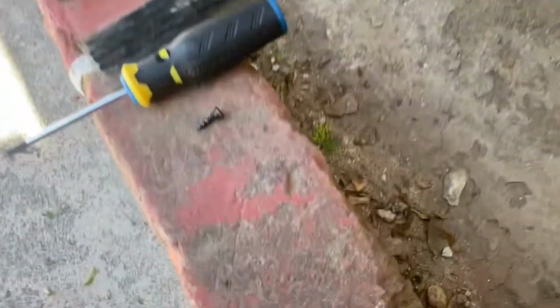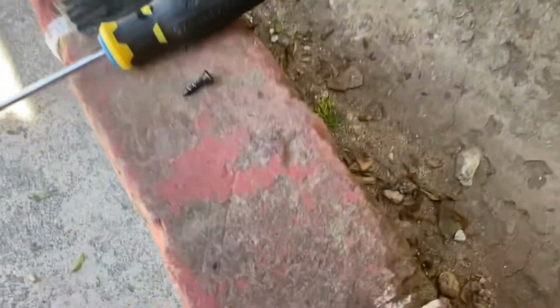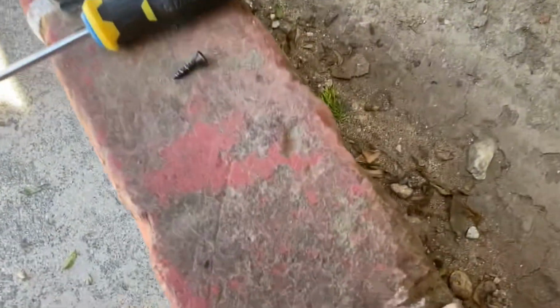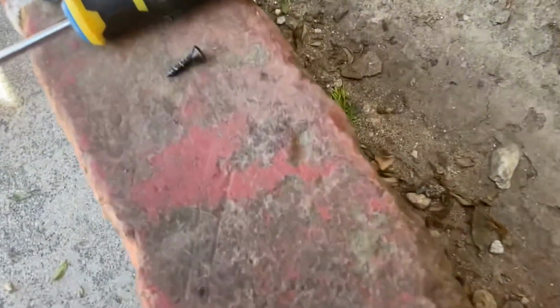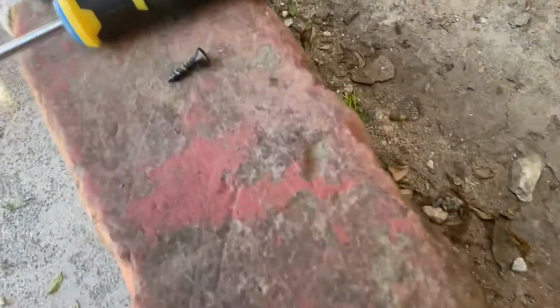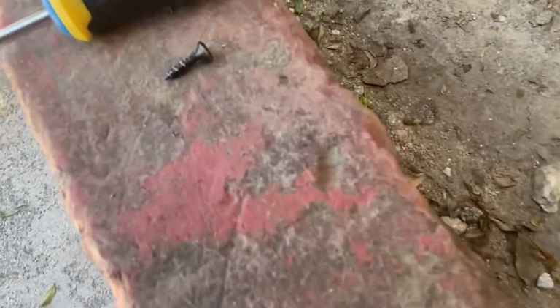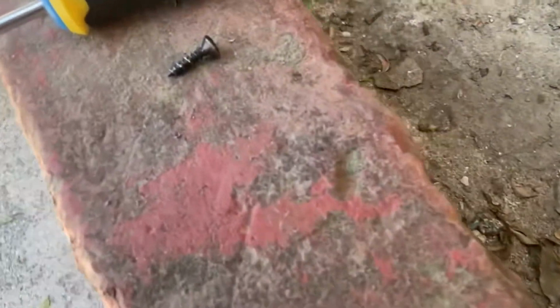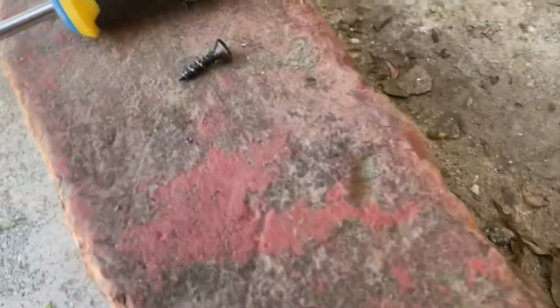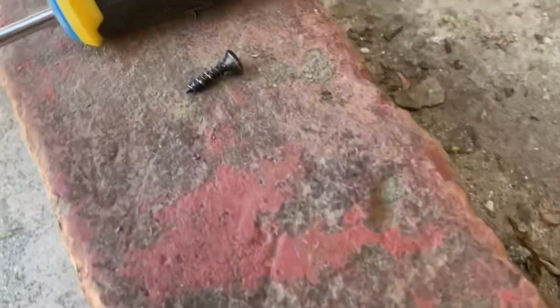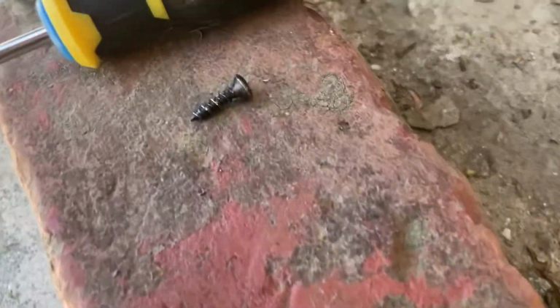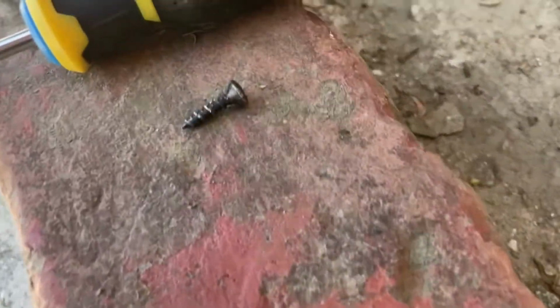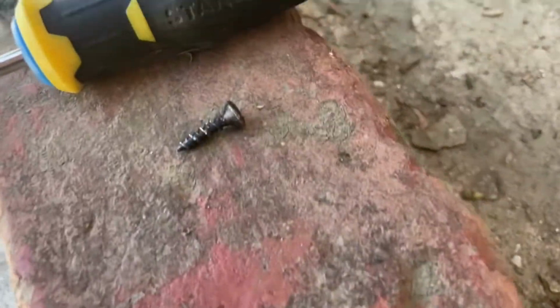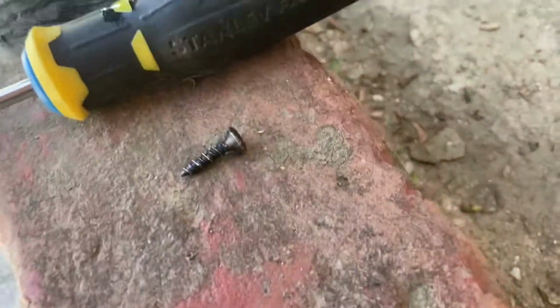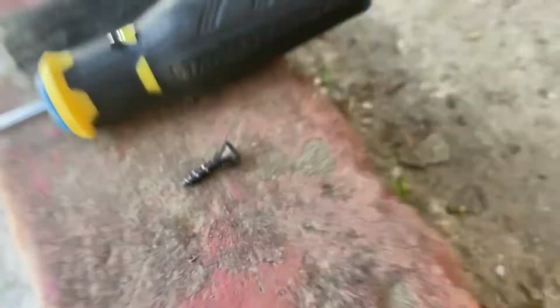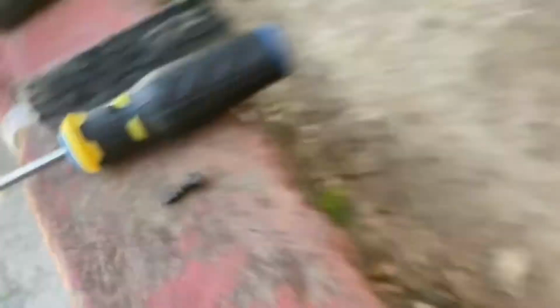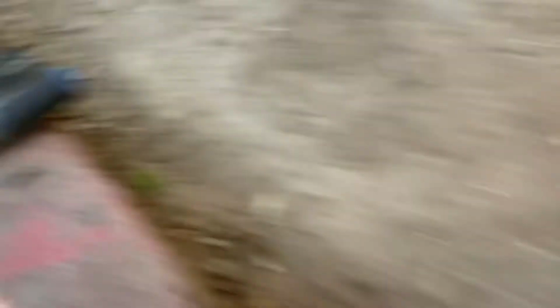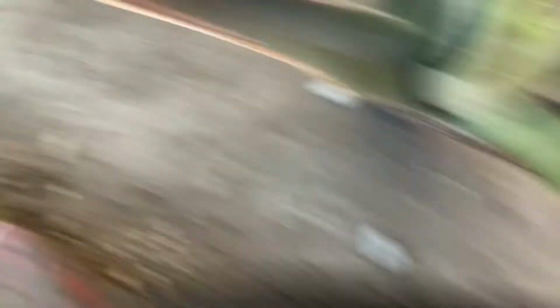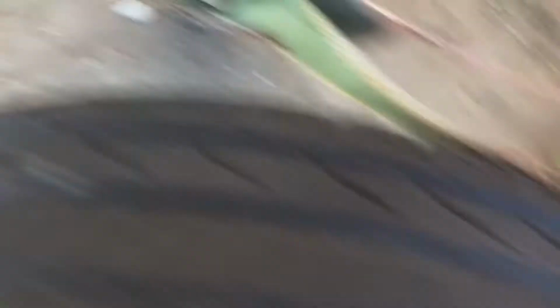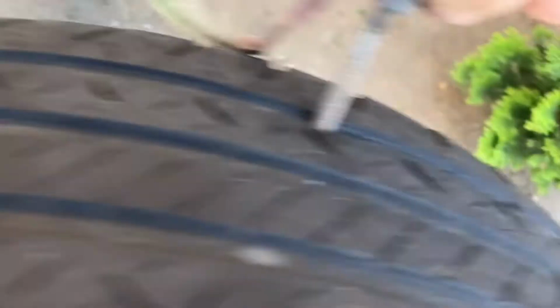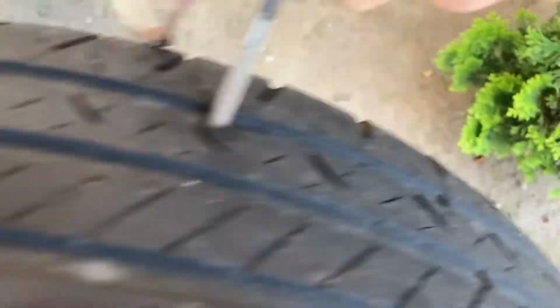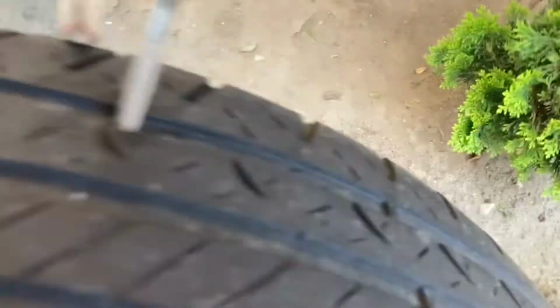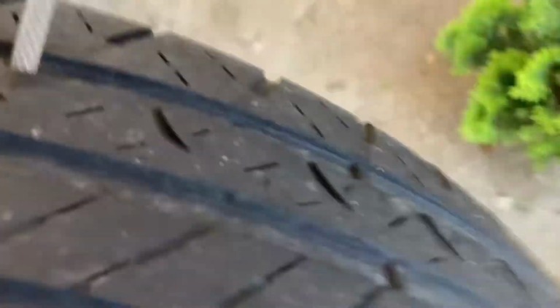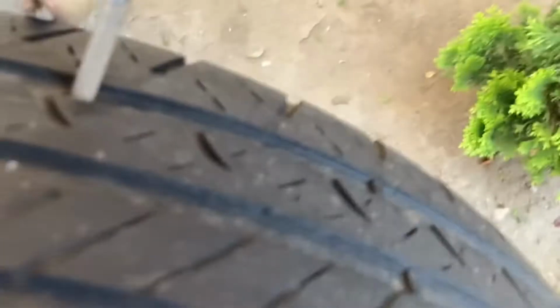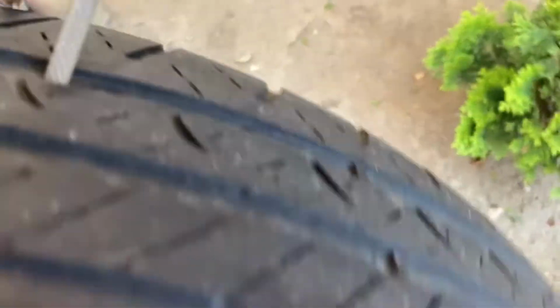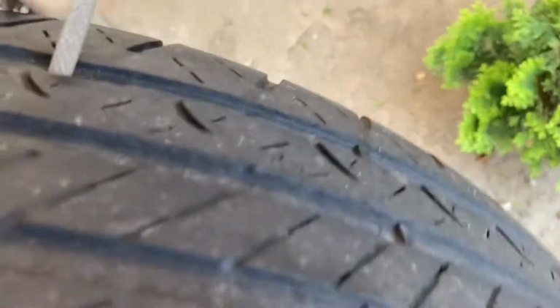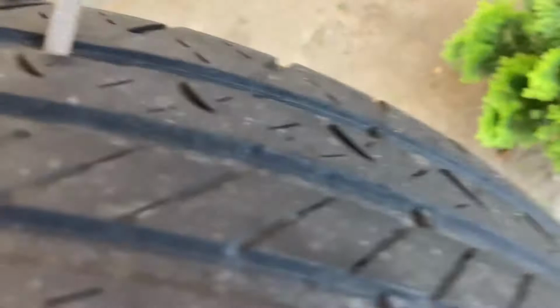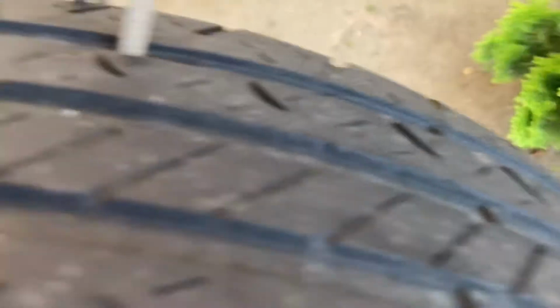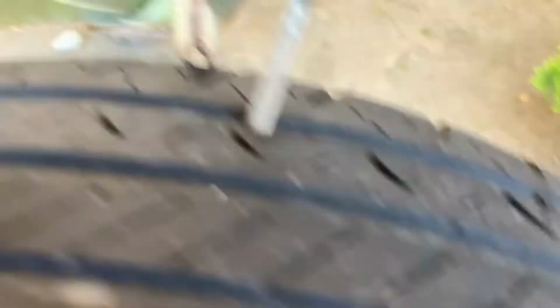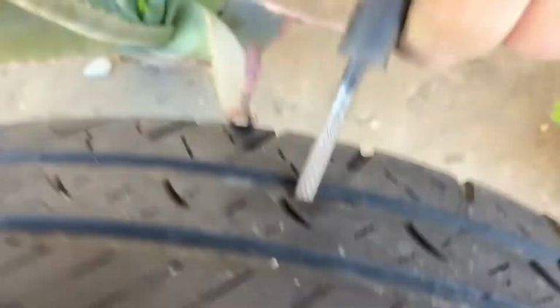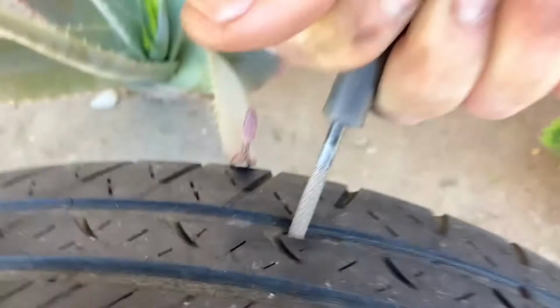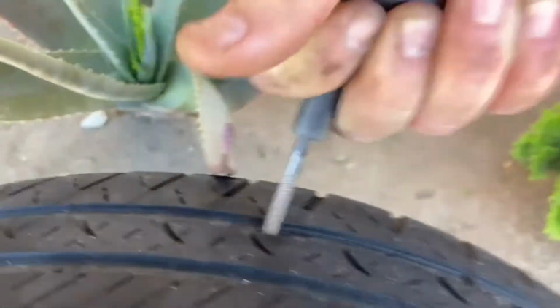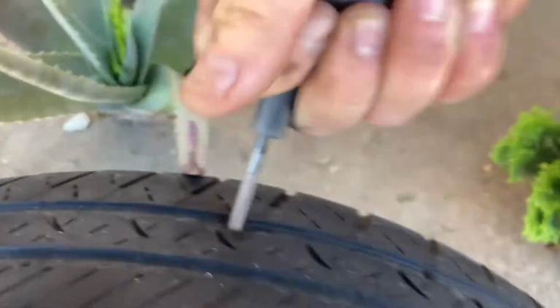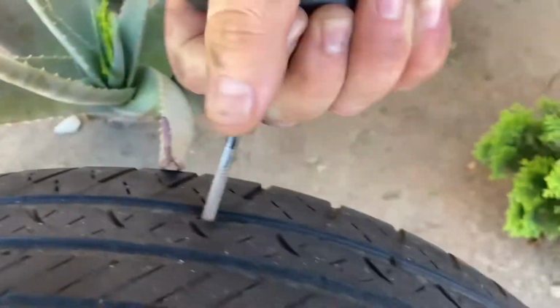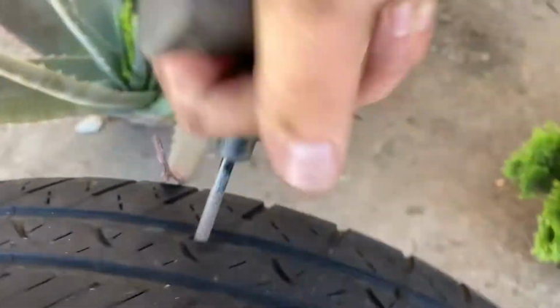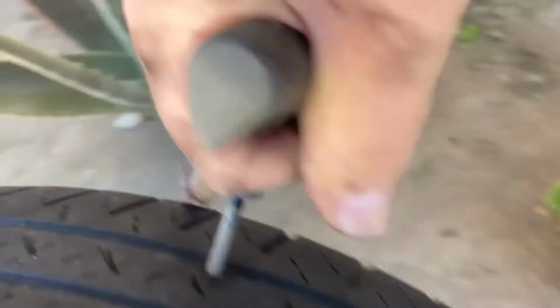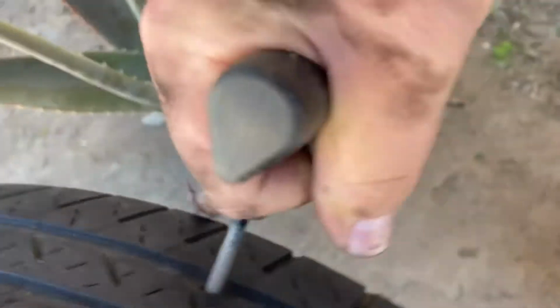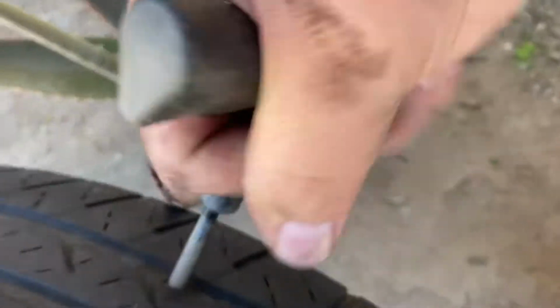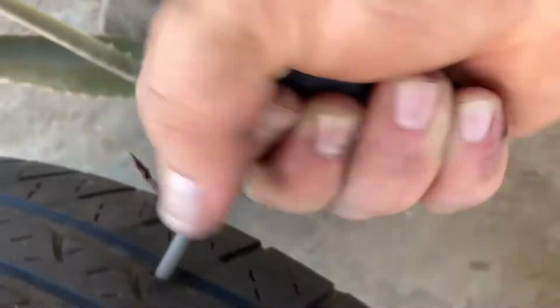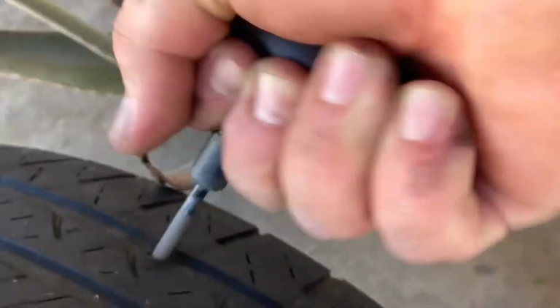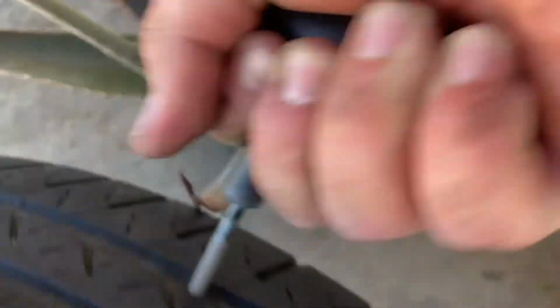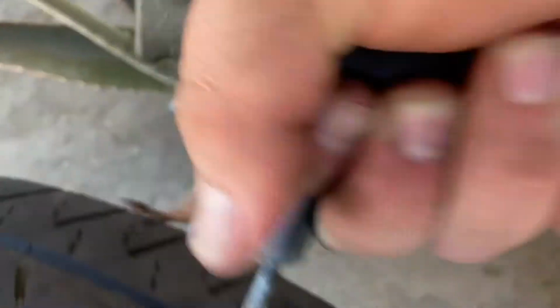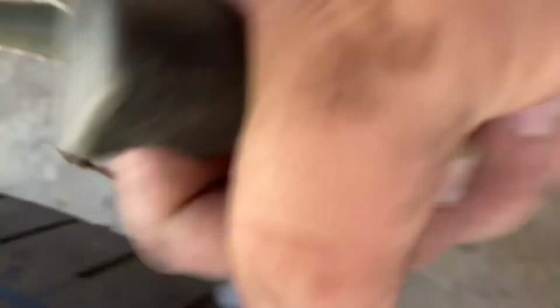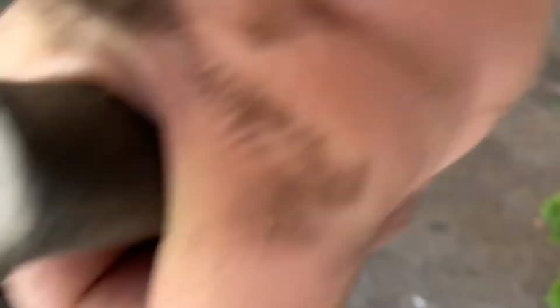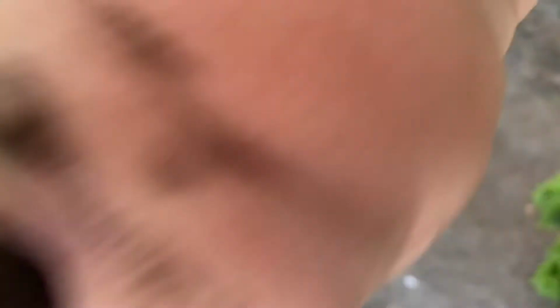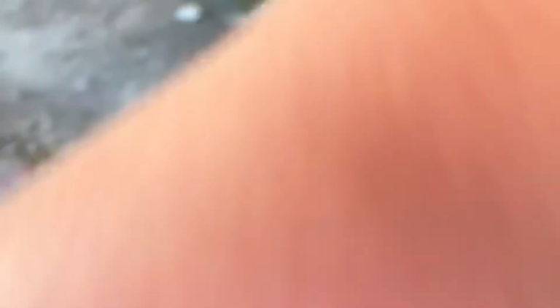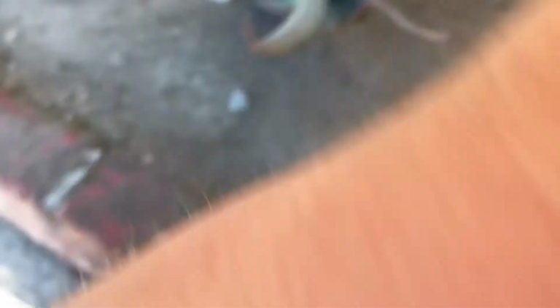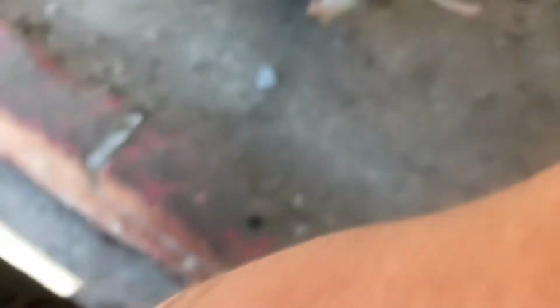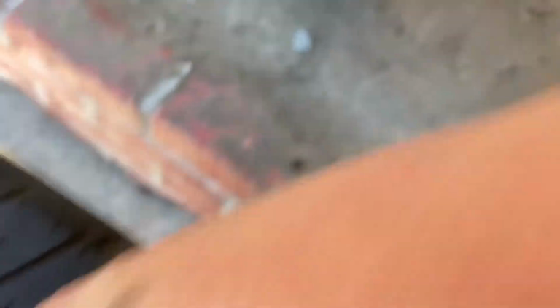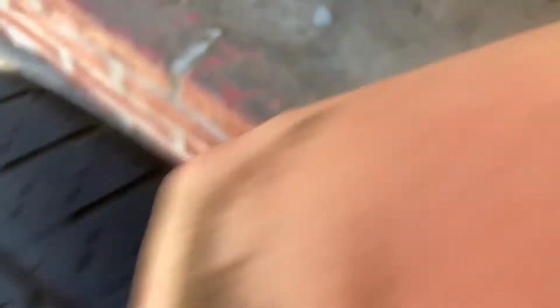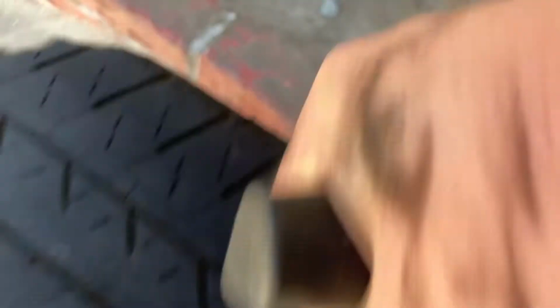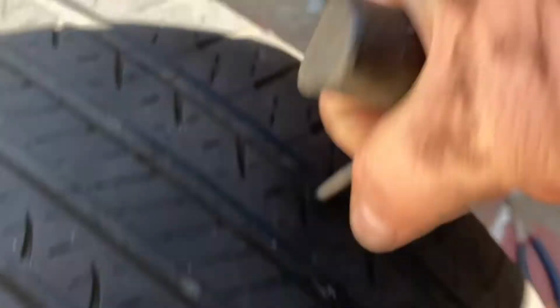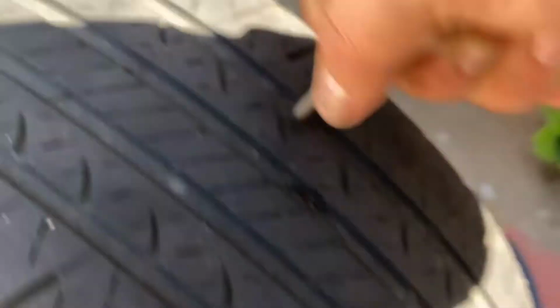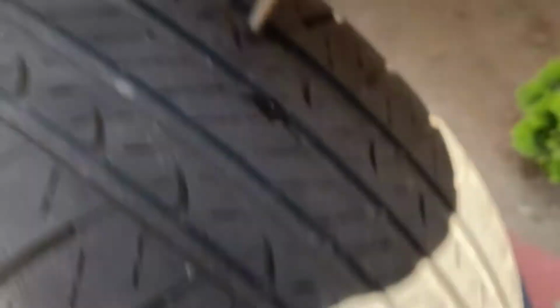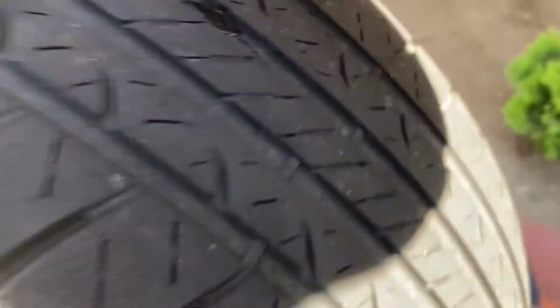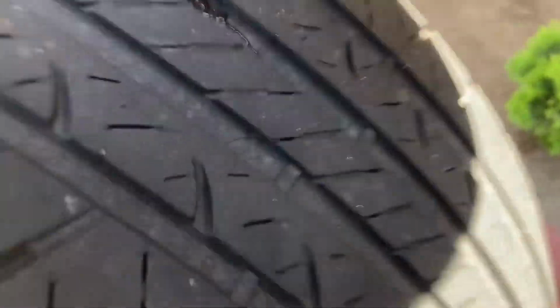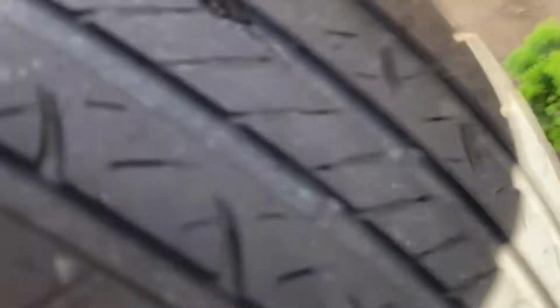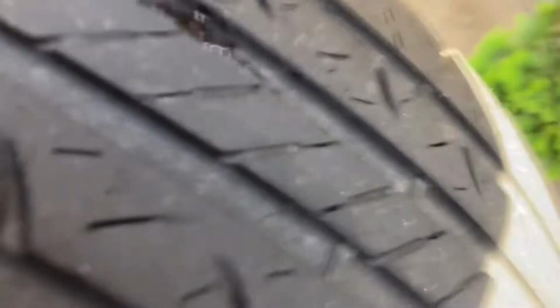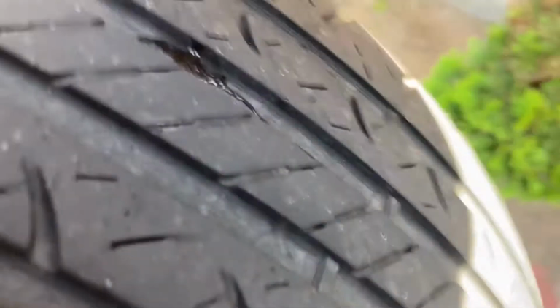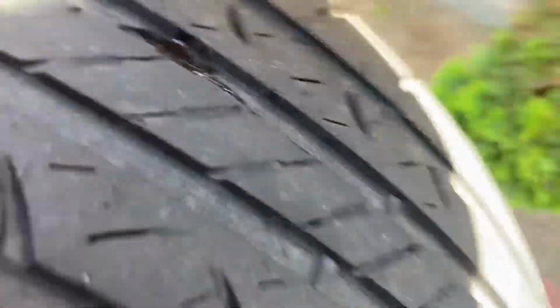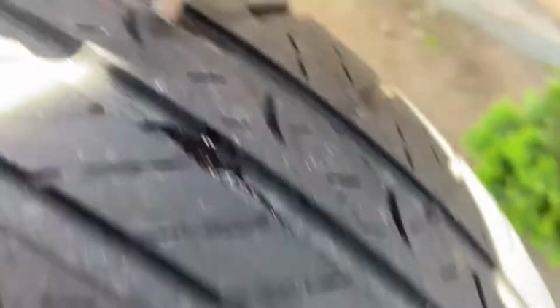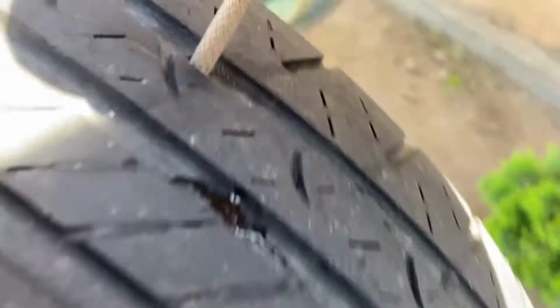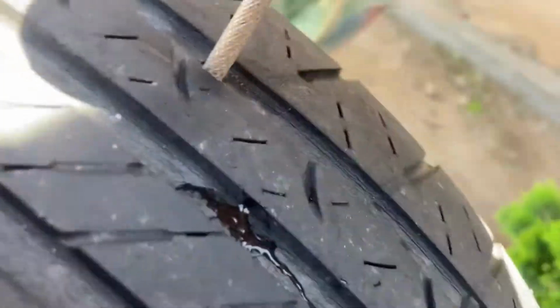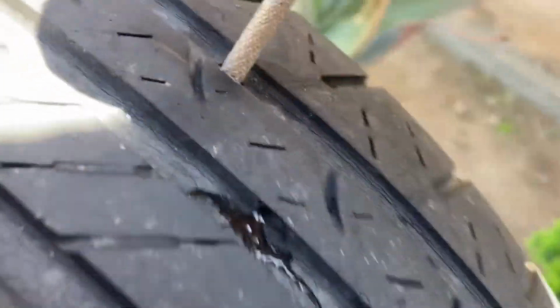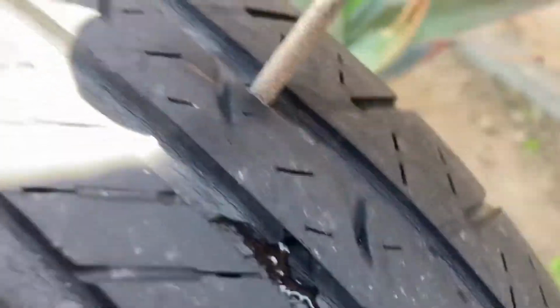So the screw is out now. This is definitely leaking air, and I'm just jamming this tool in here.